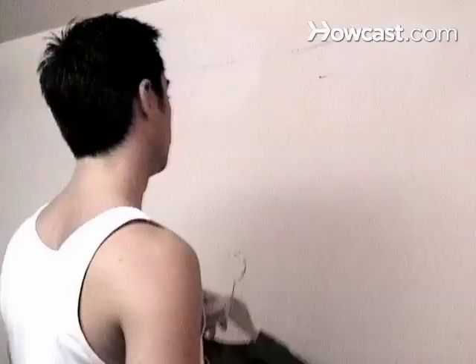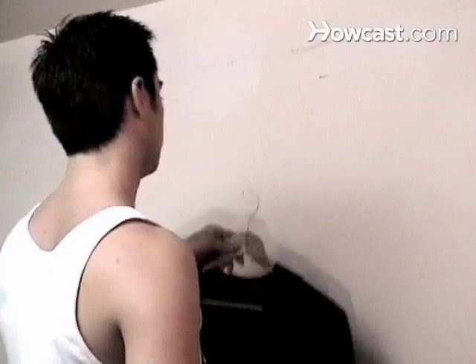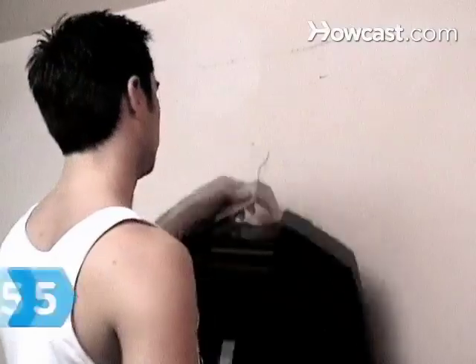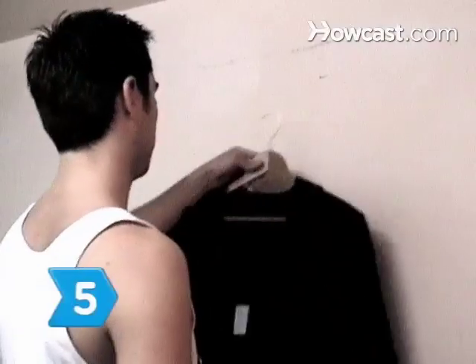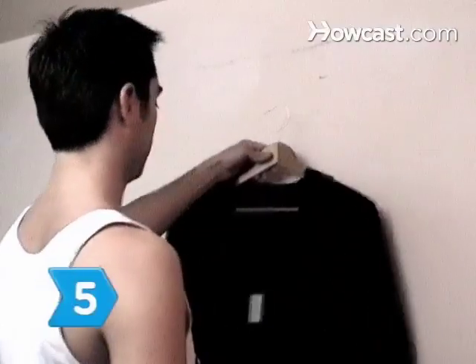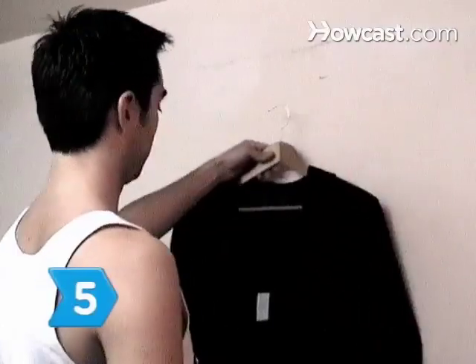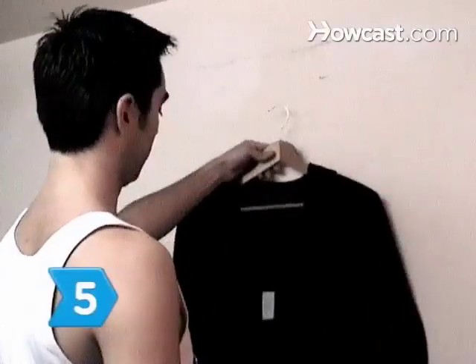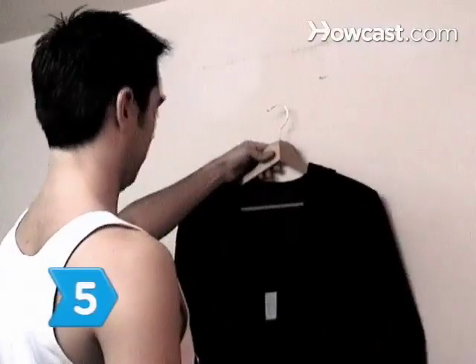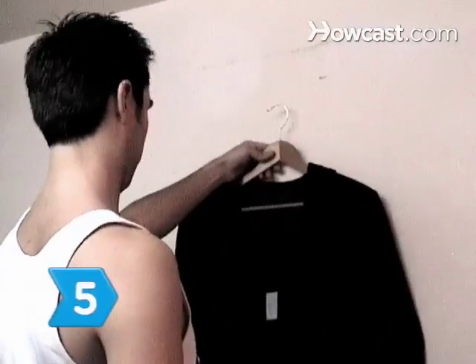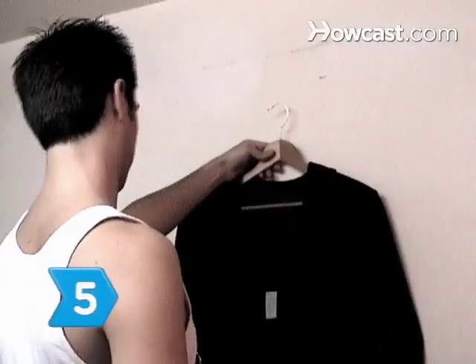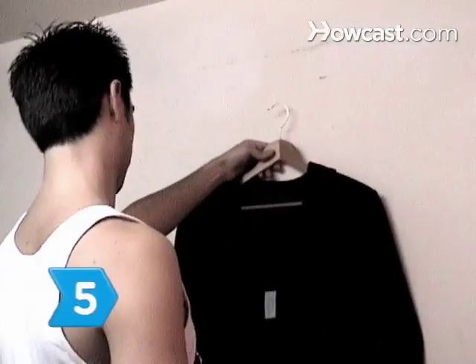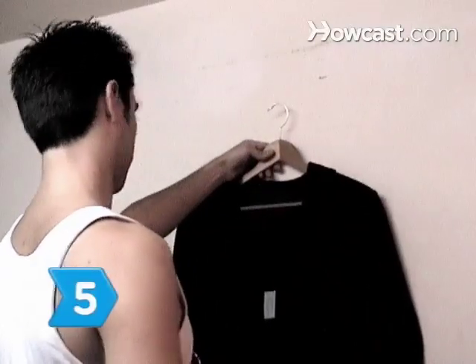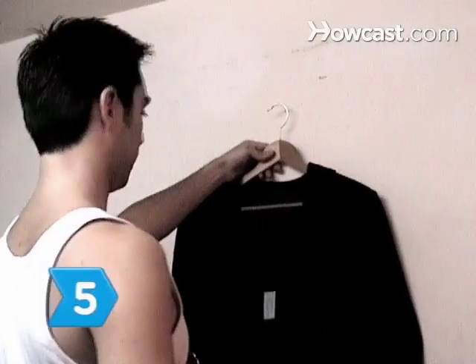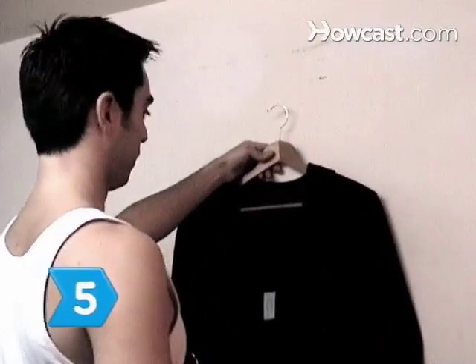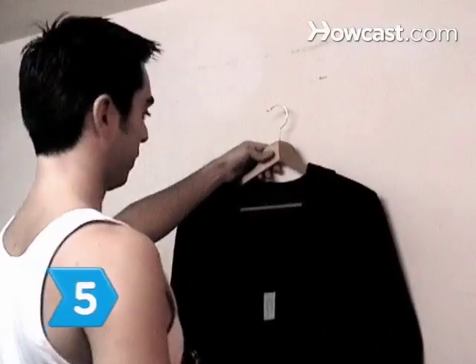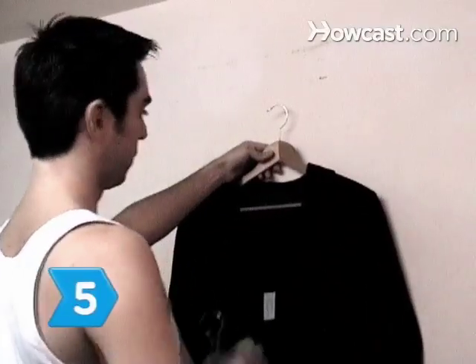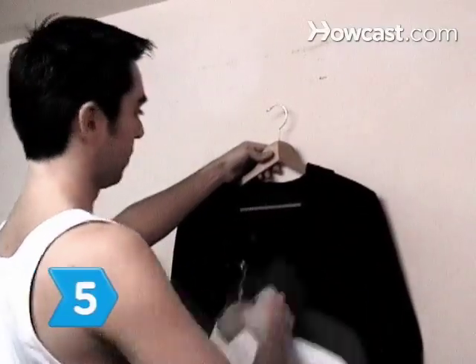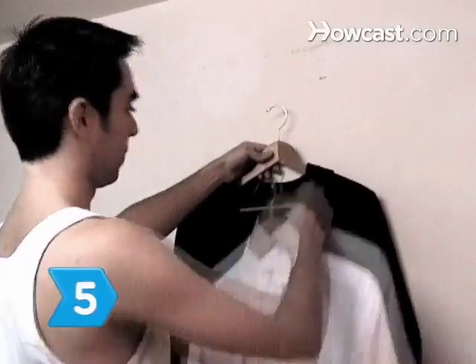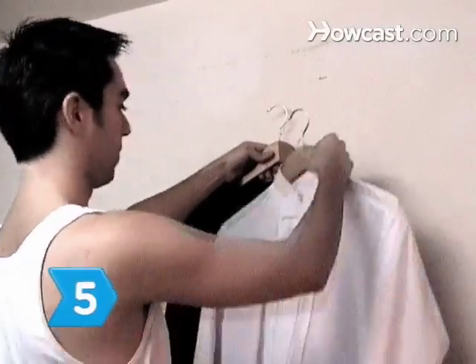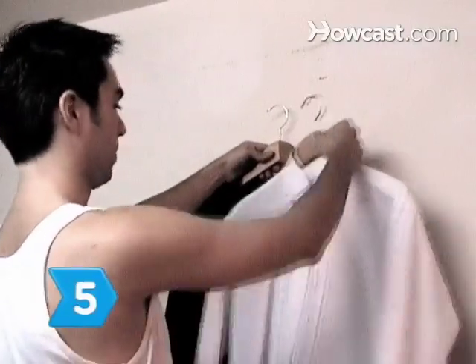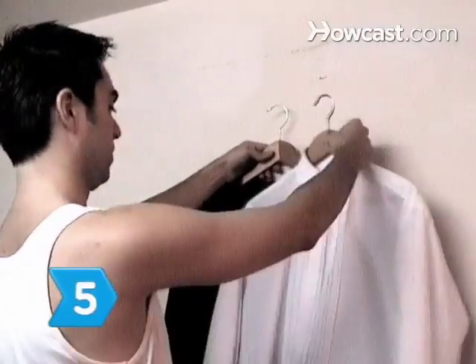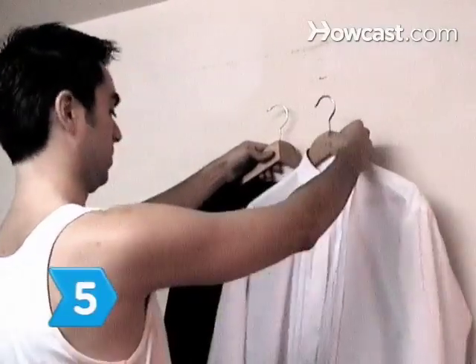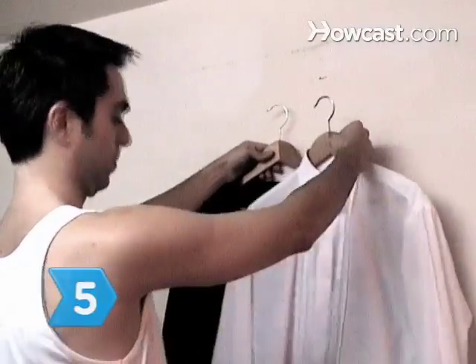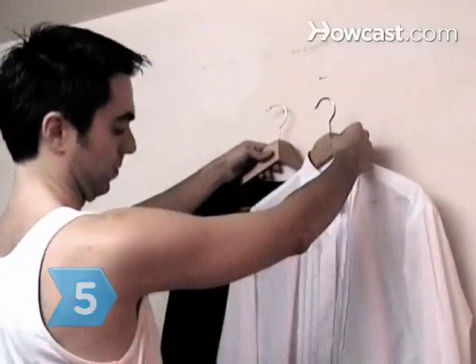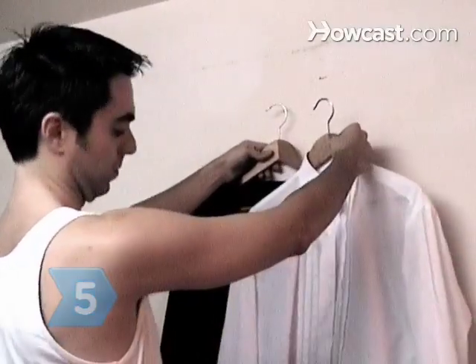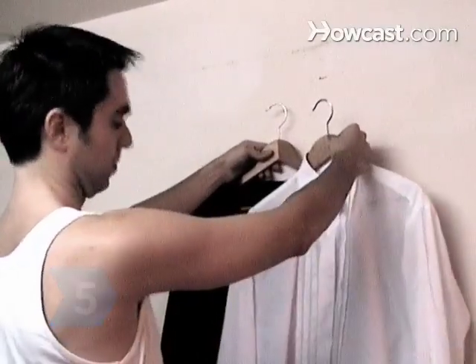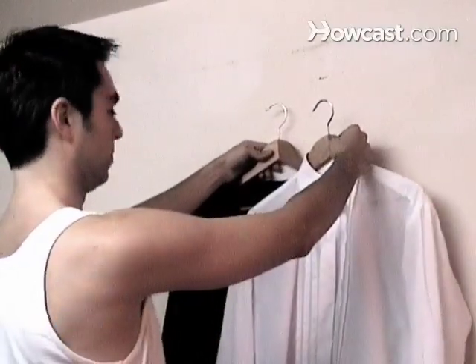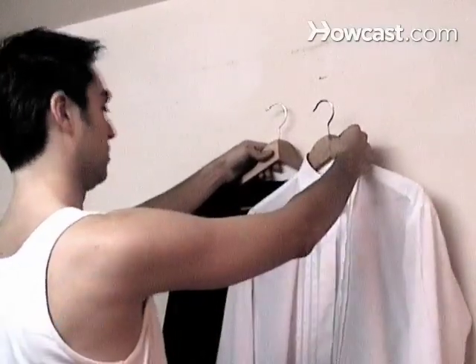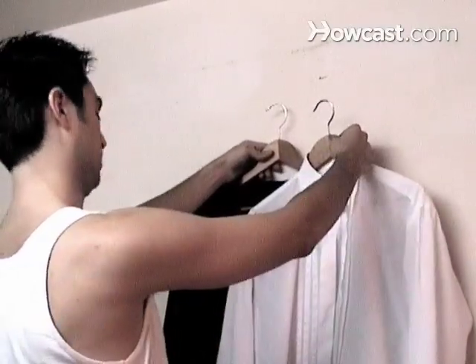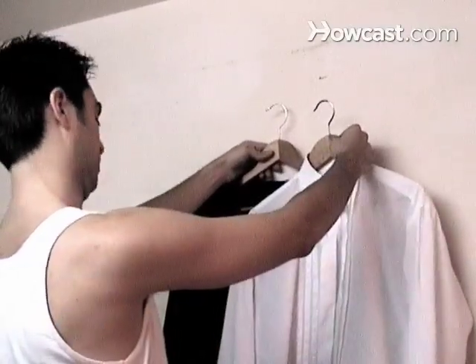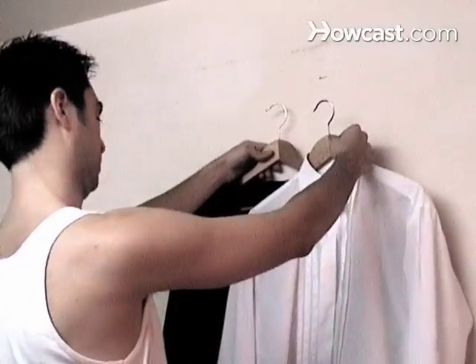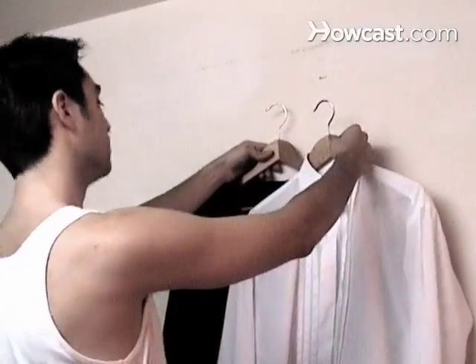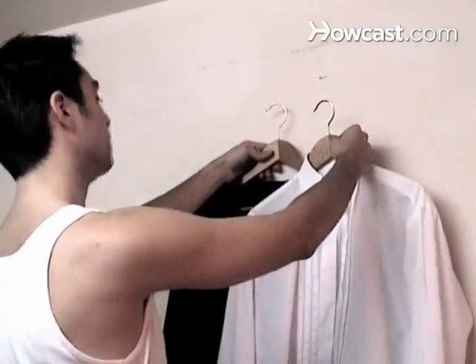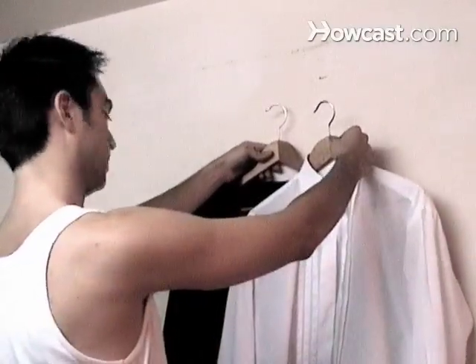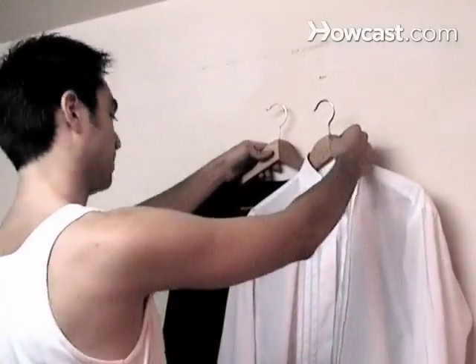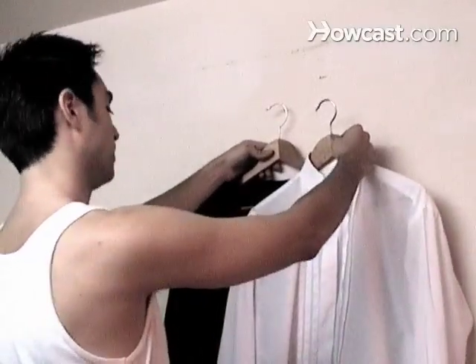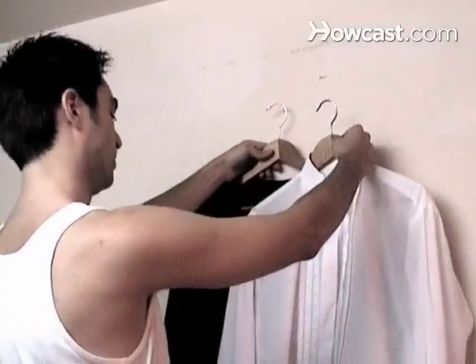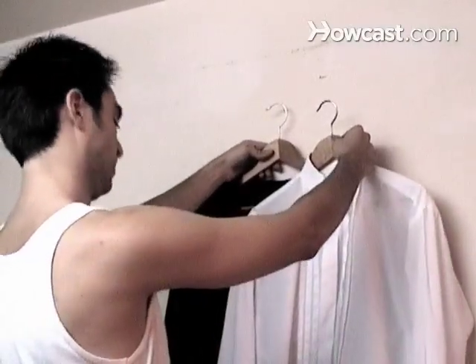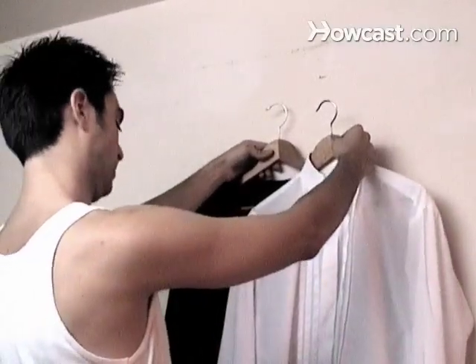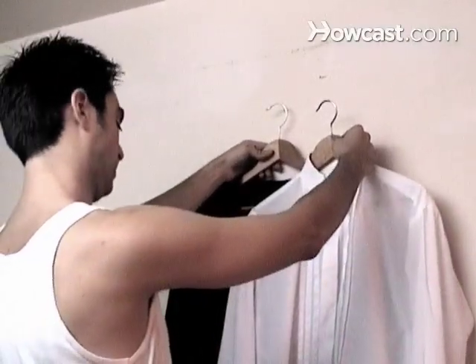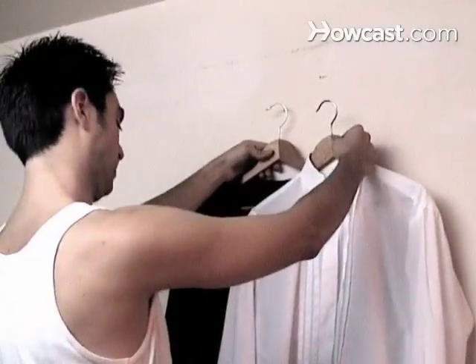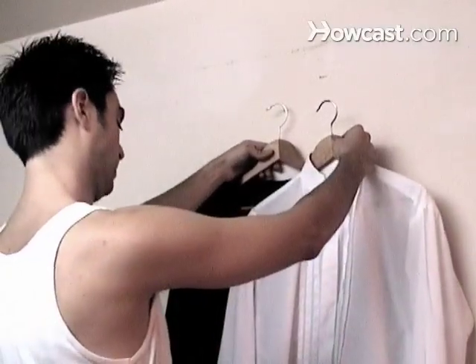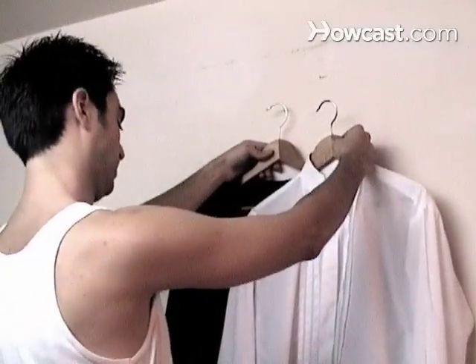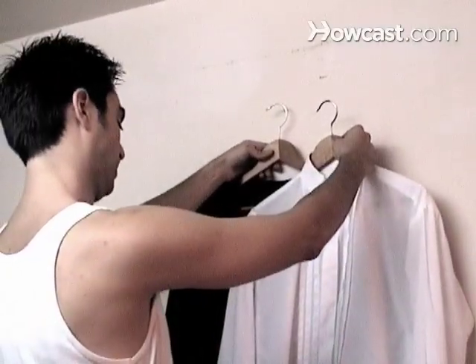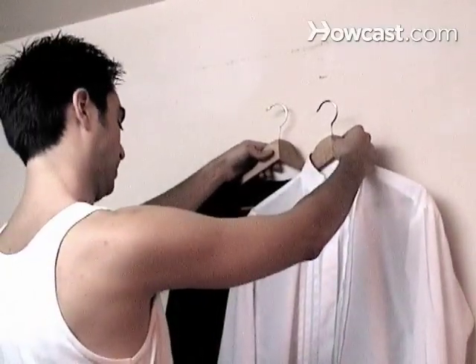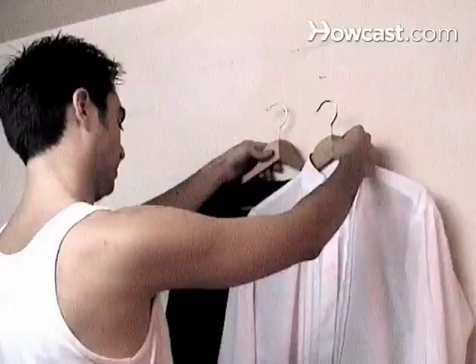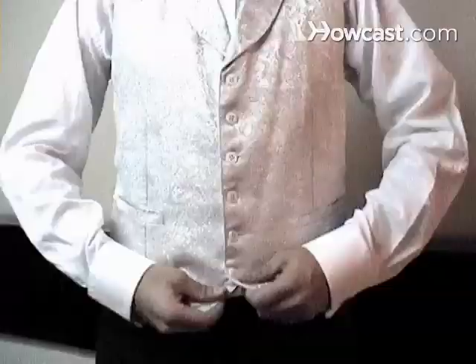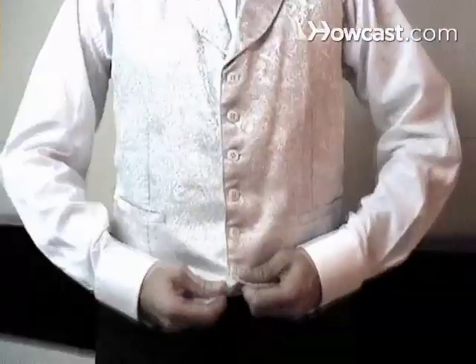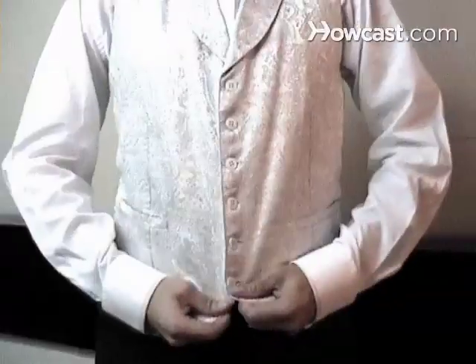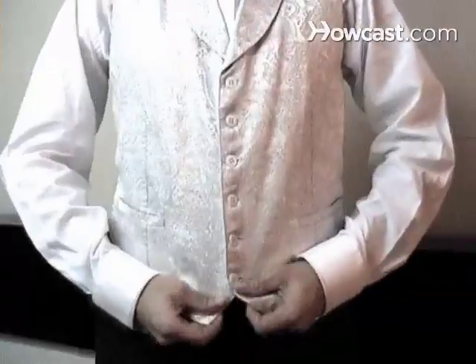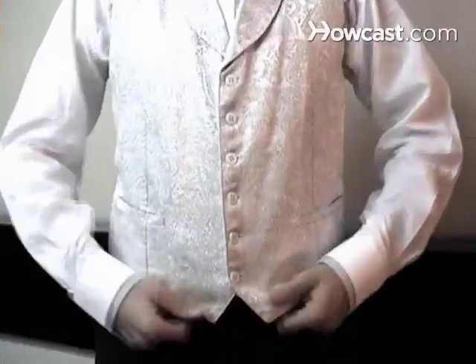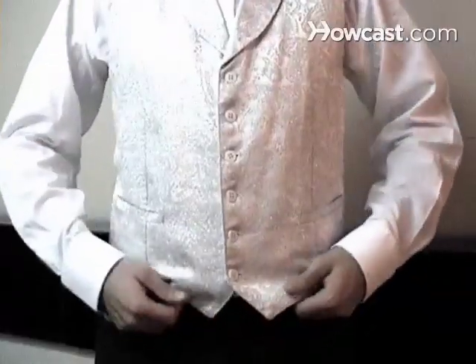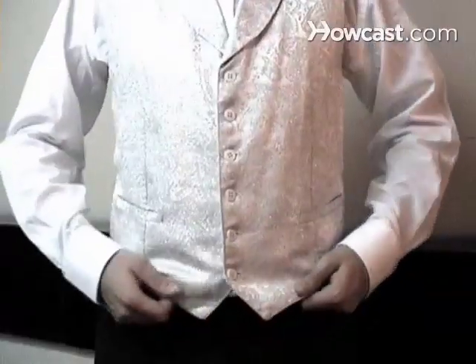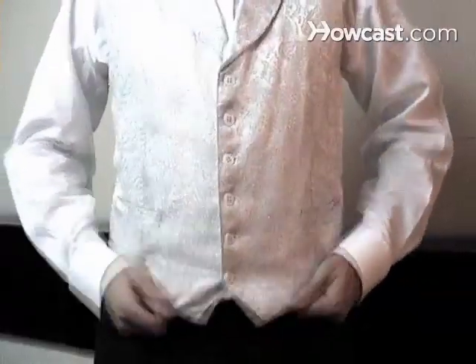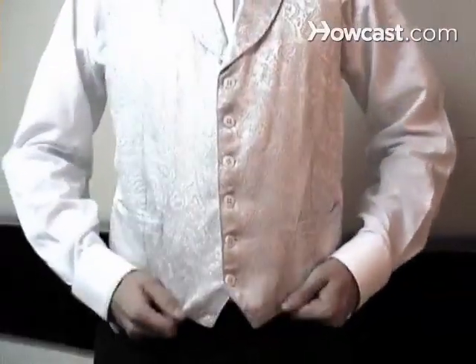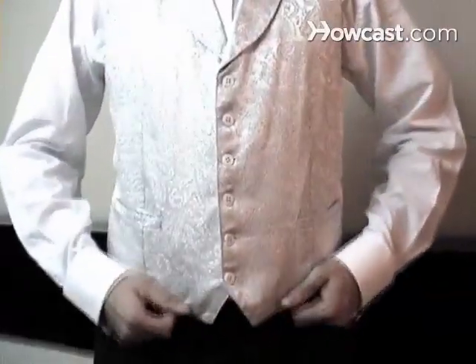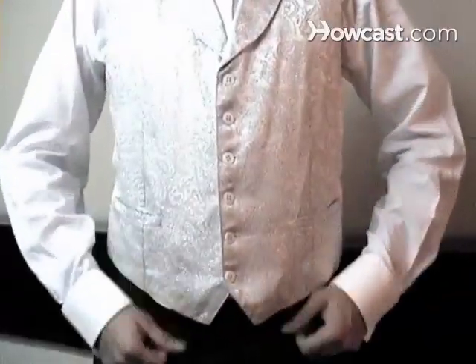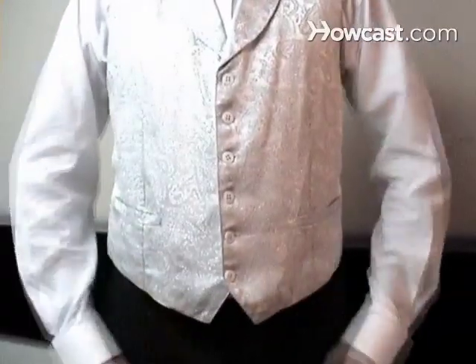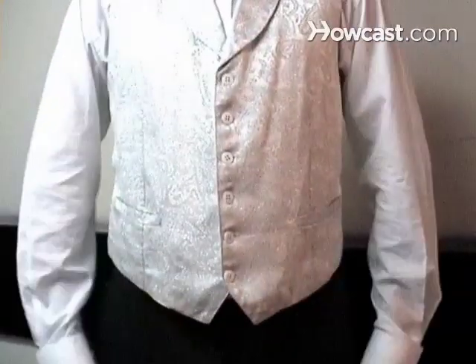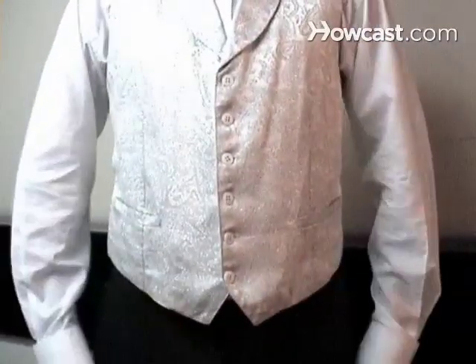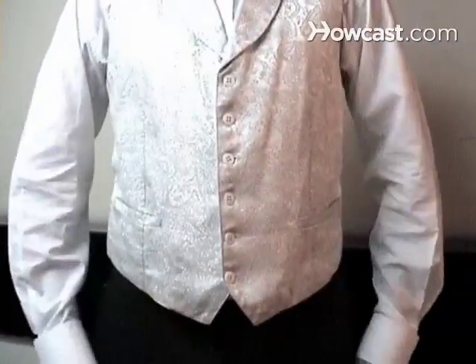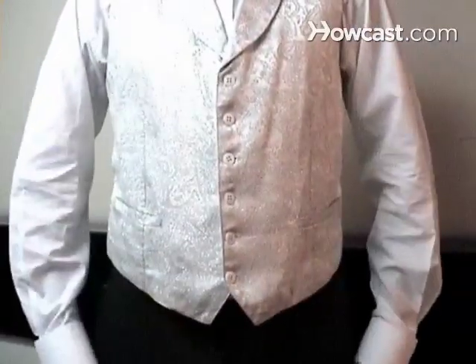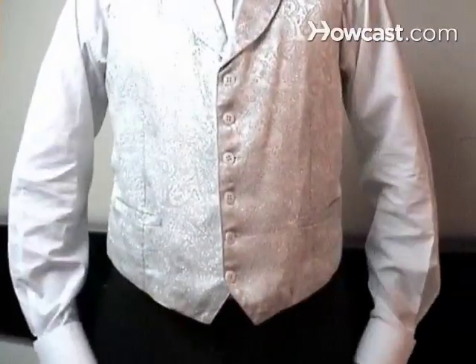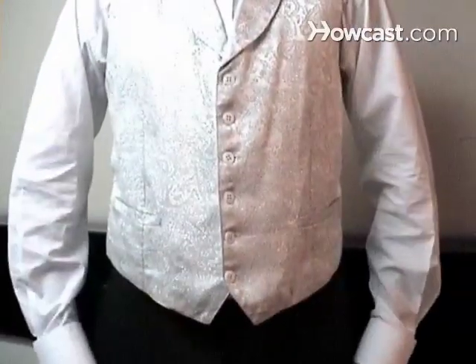Step 5: Consider the color. Black, gray, and midnight blue are classics. Light colors are for summer events and weddings.